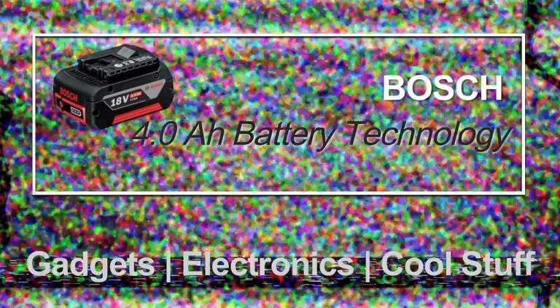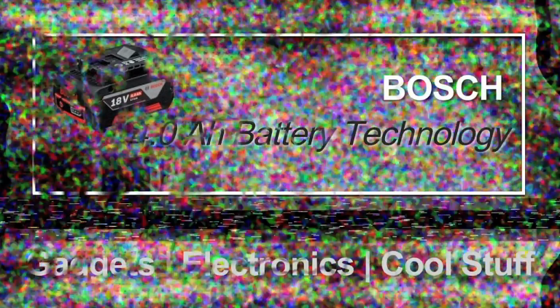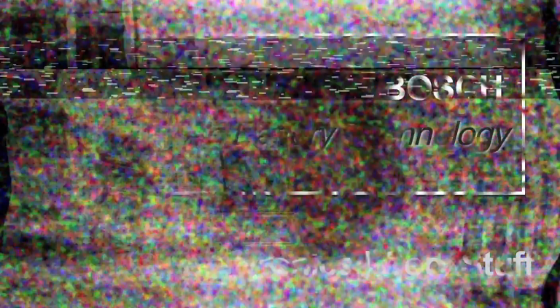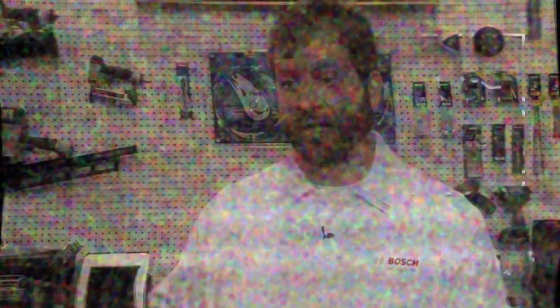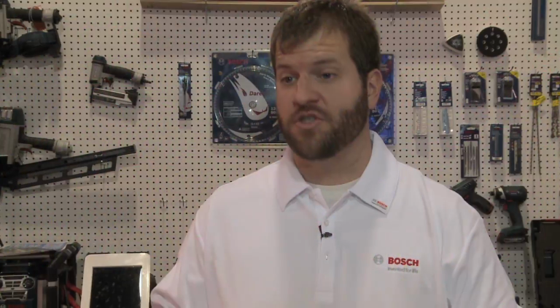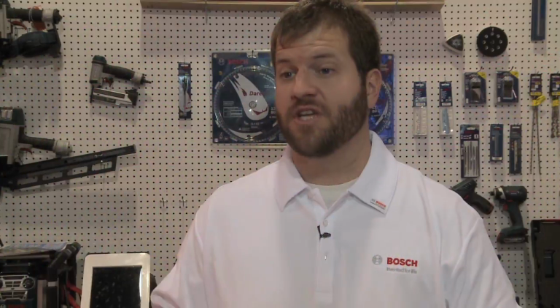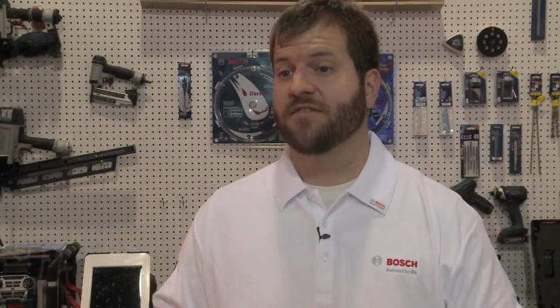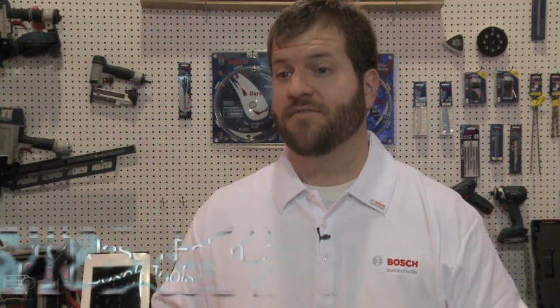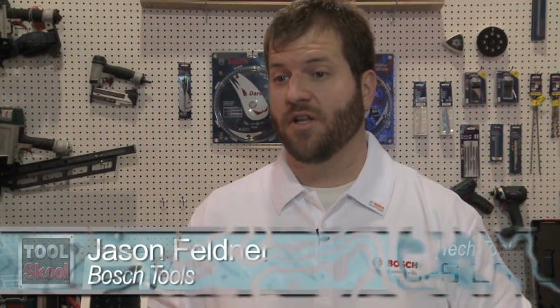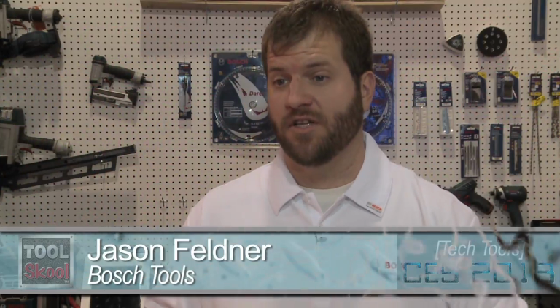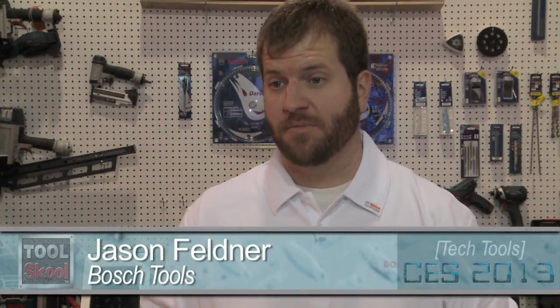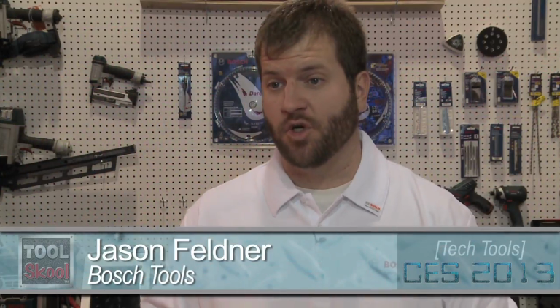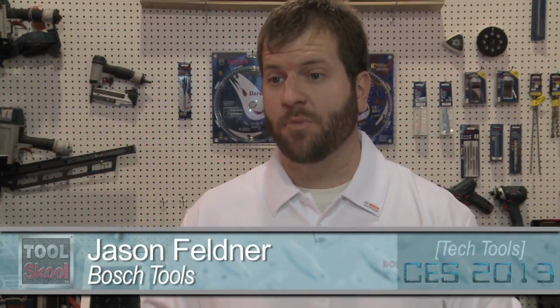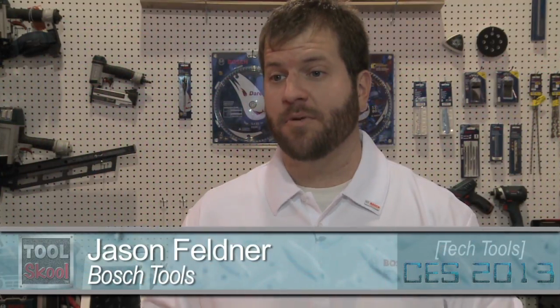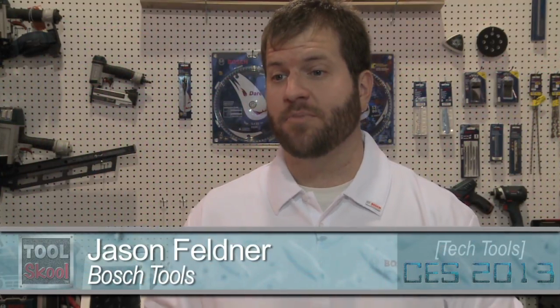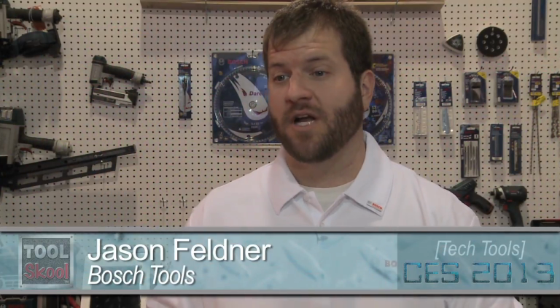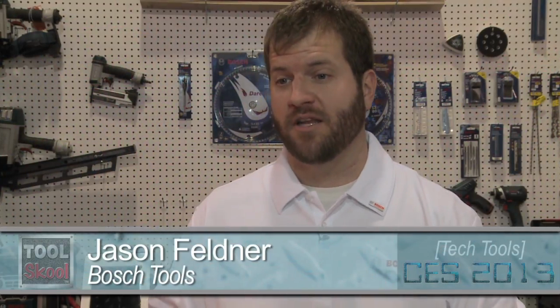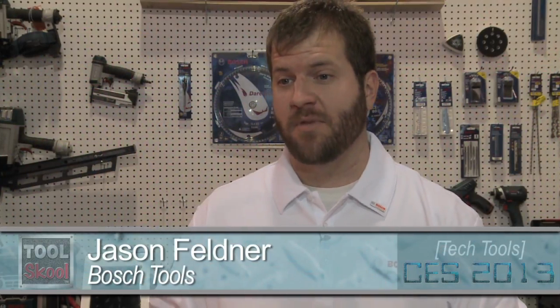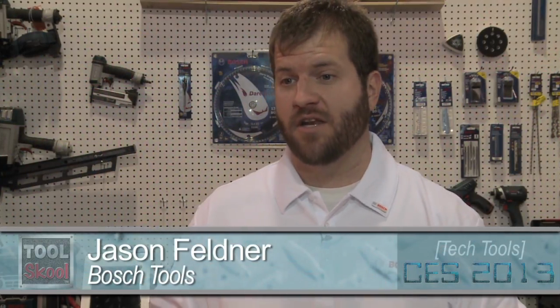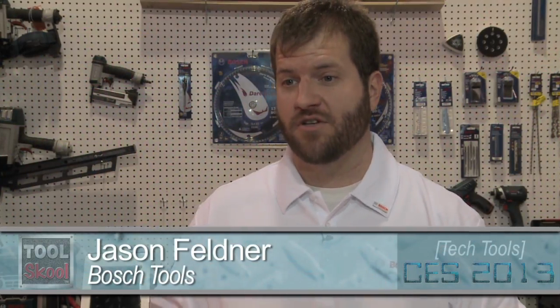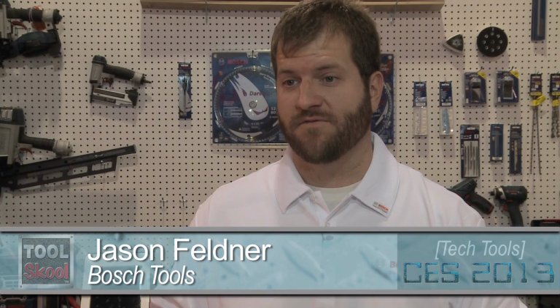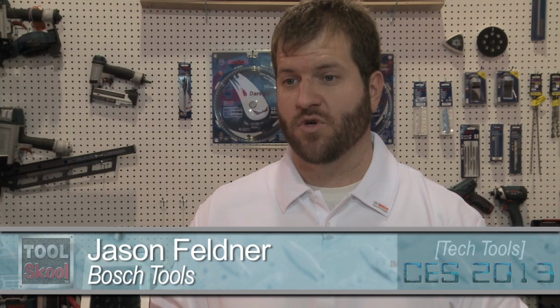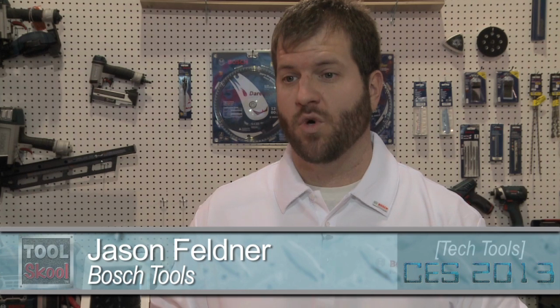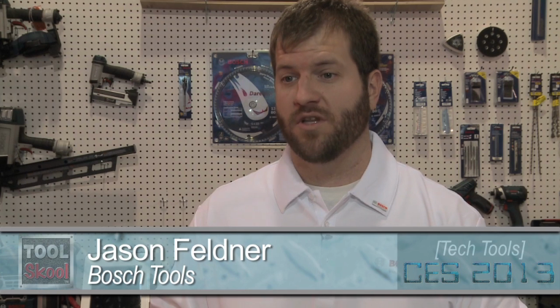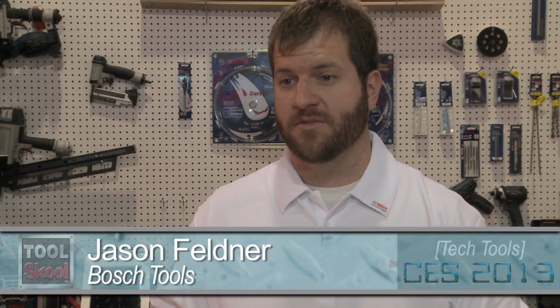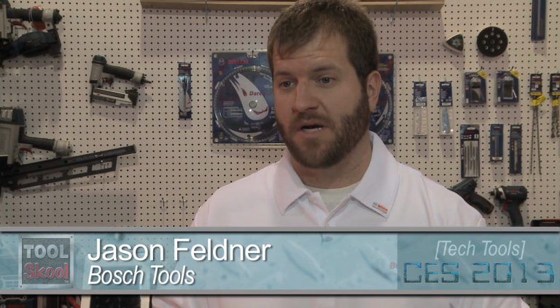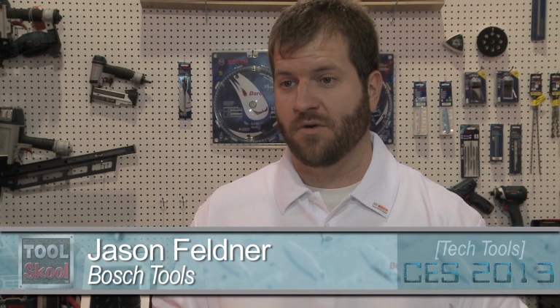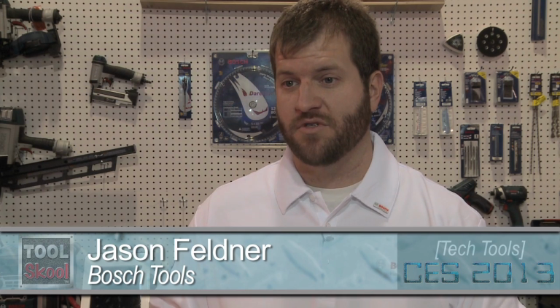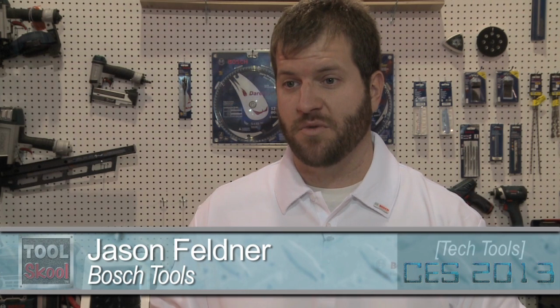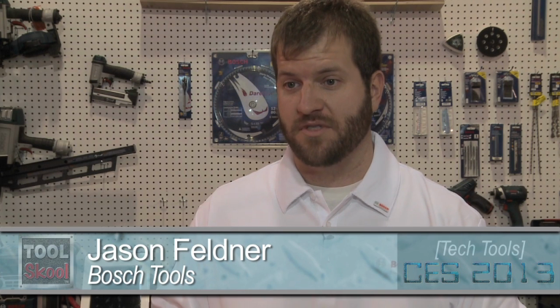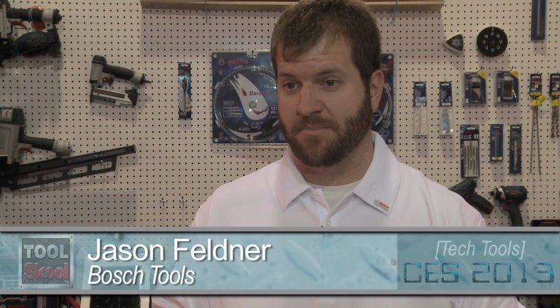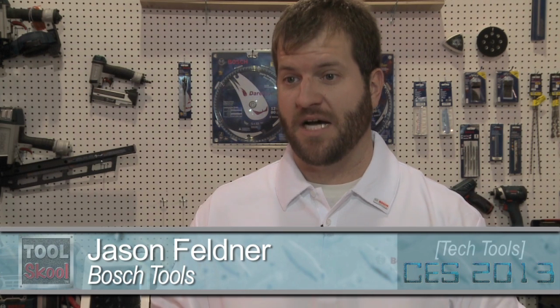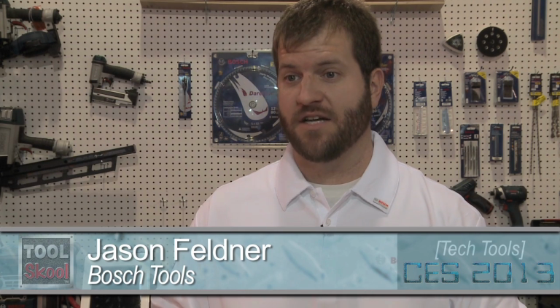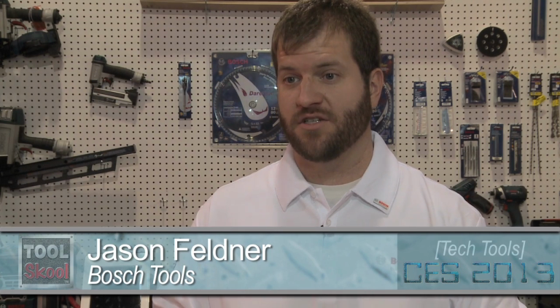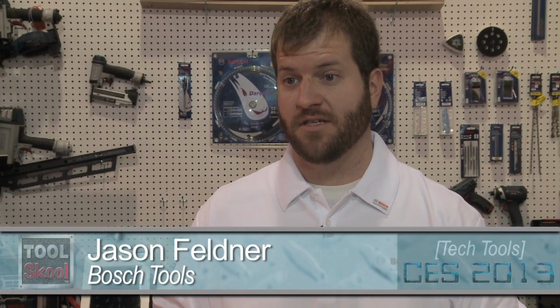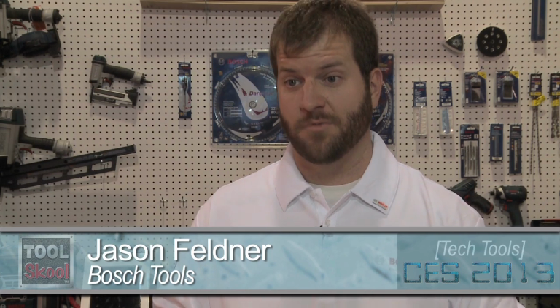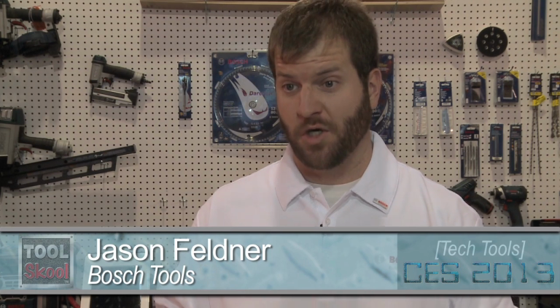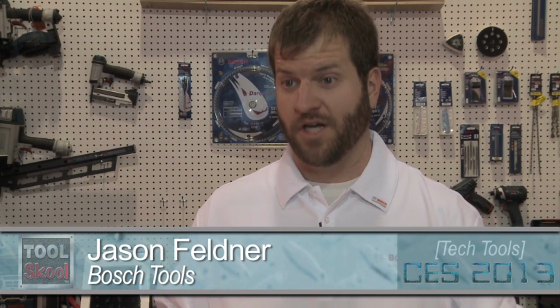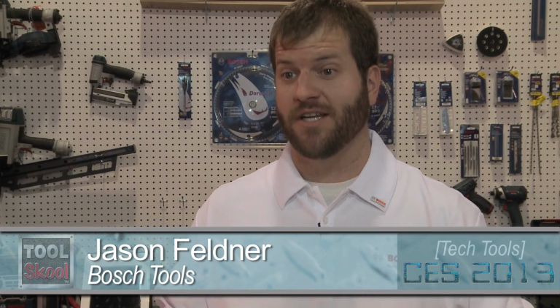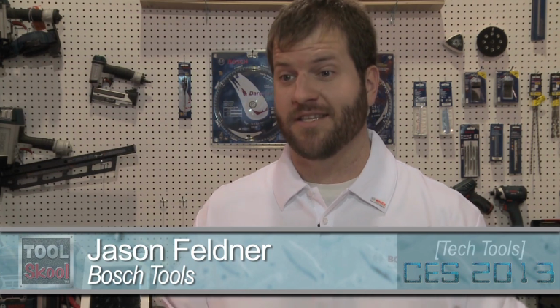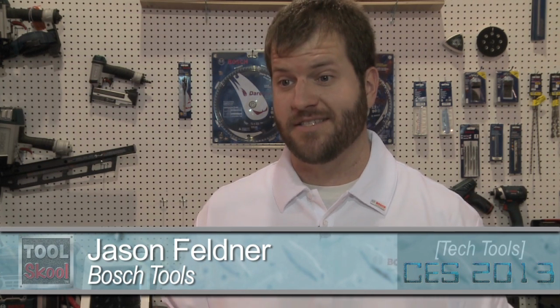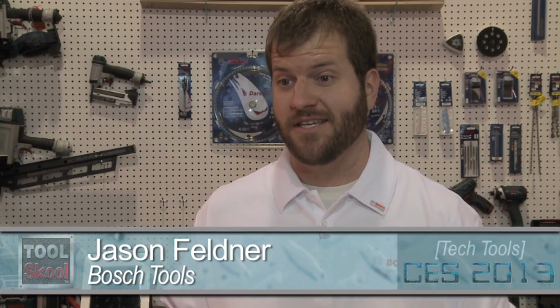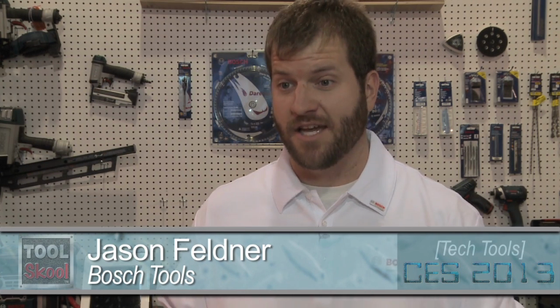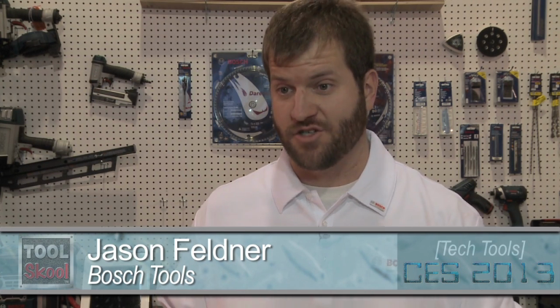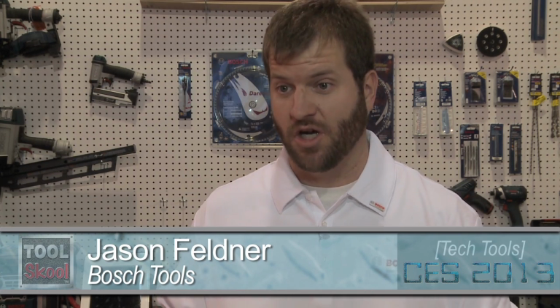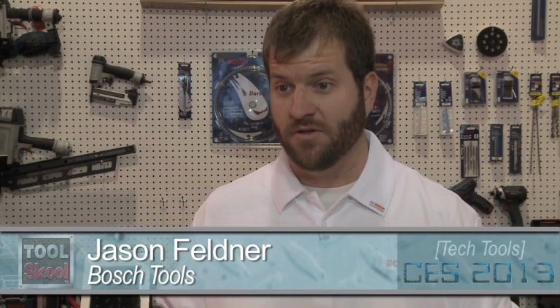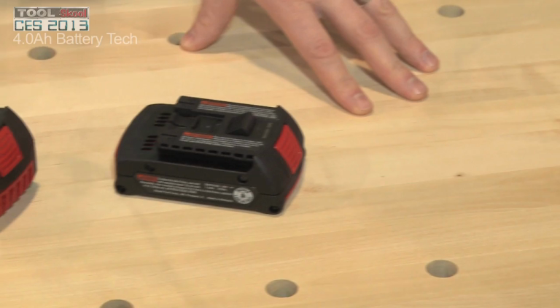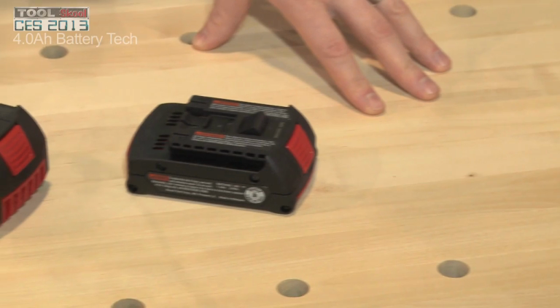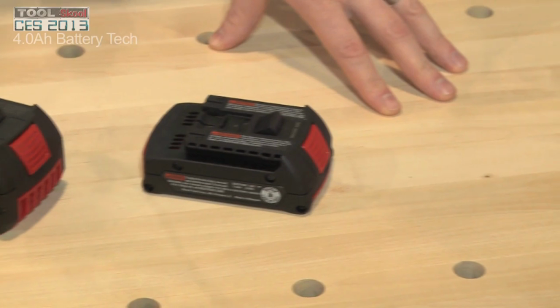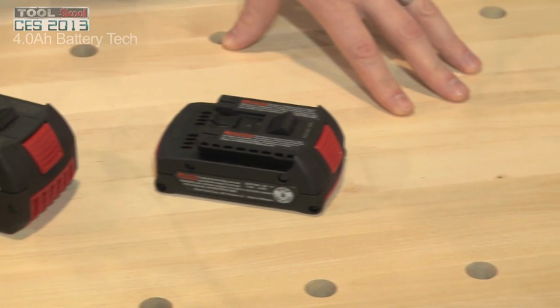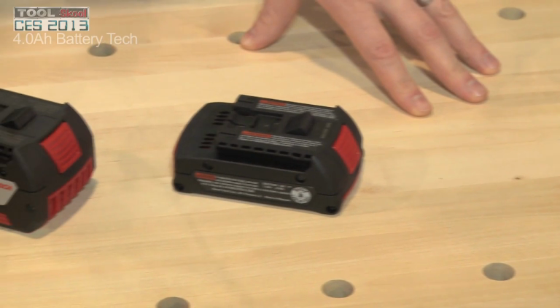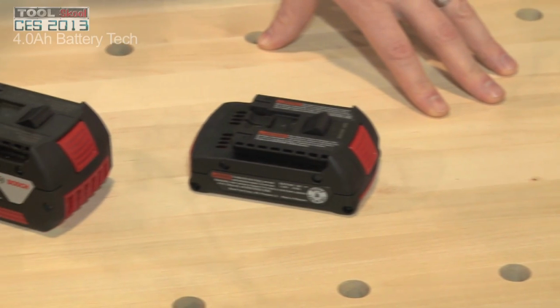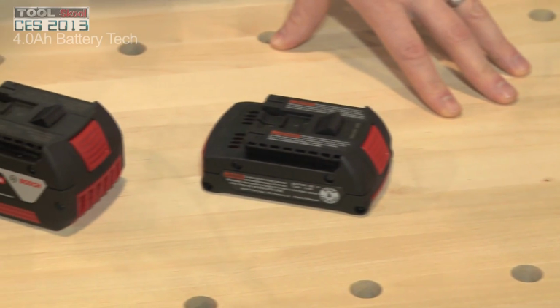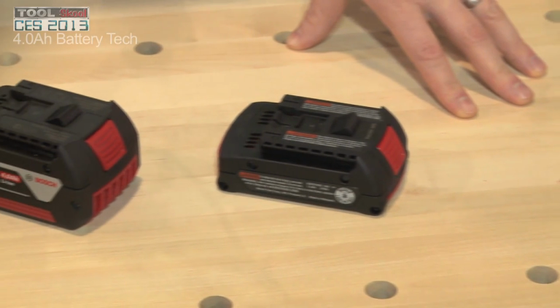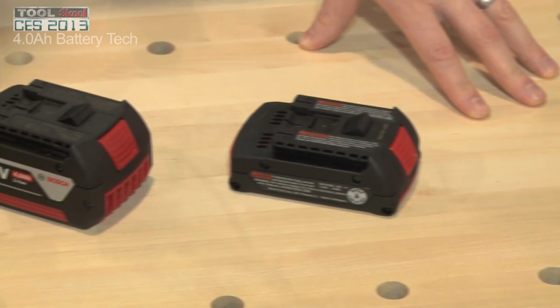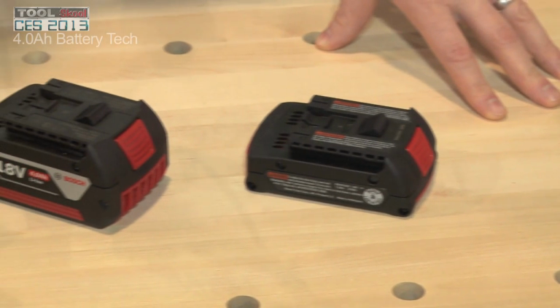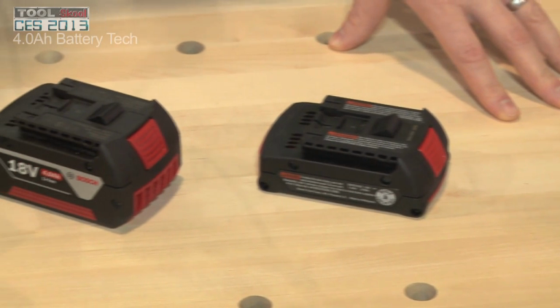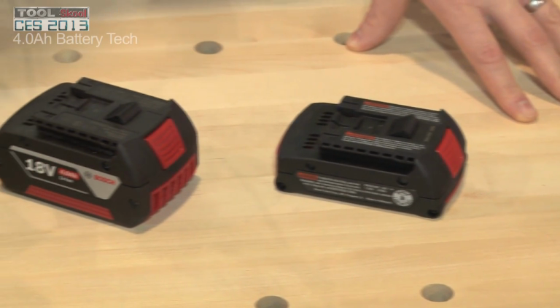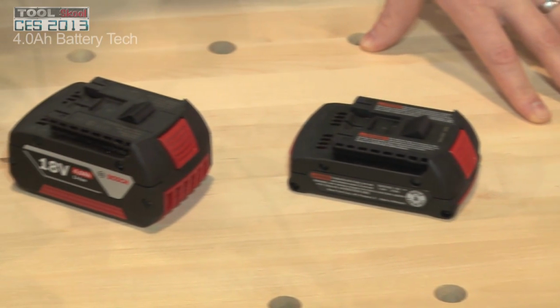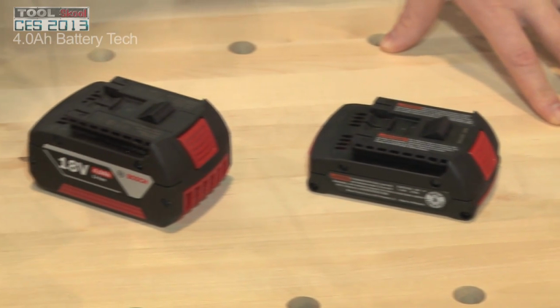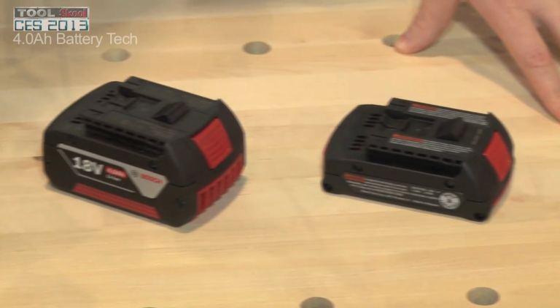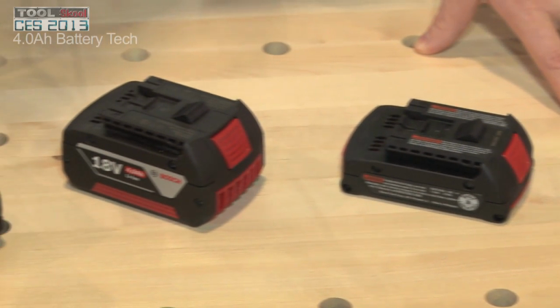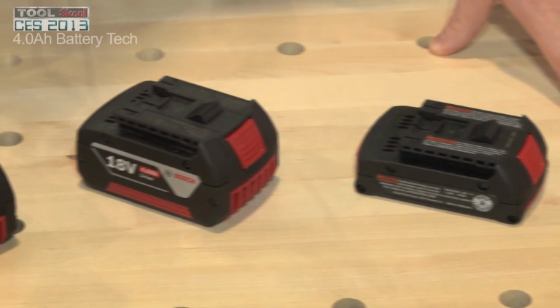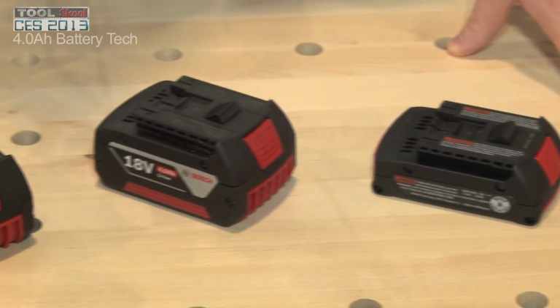My name is Jason Felden. I'm a Group Product Manager for Coreless Power Tools at Bosch, and we're here at the CES show talking about a couple new things that are going on from Bosch.